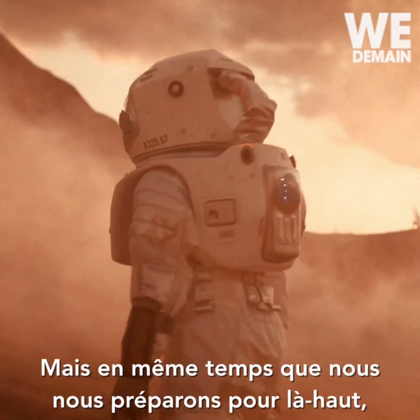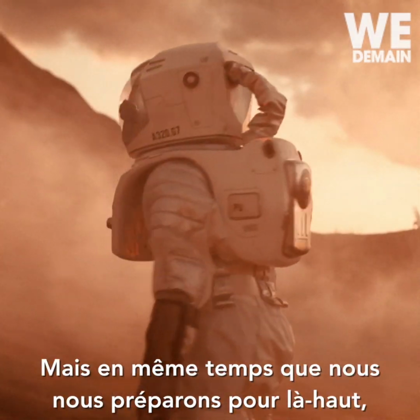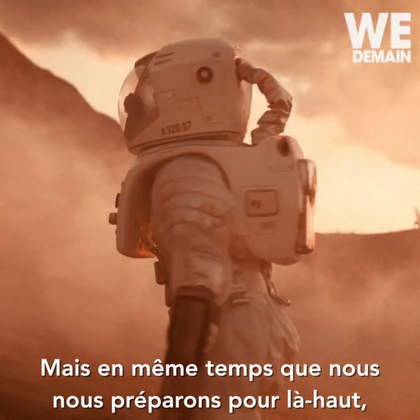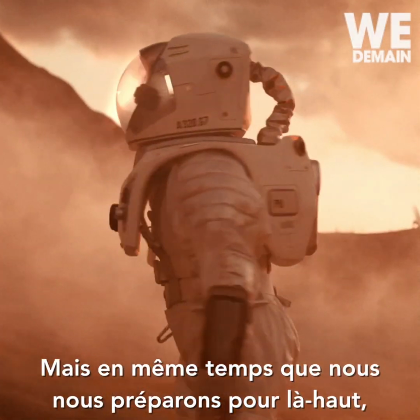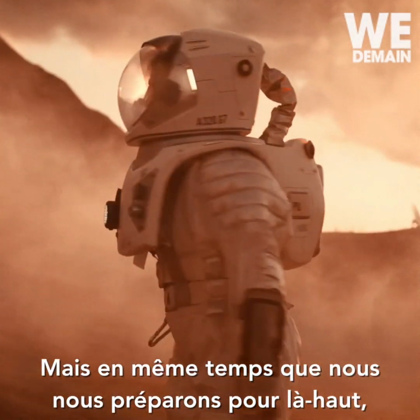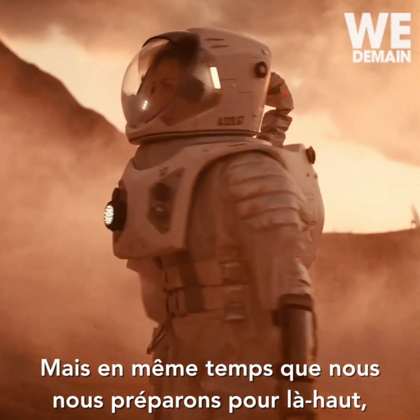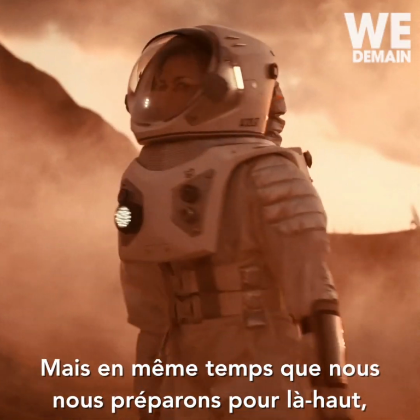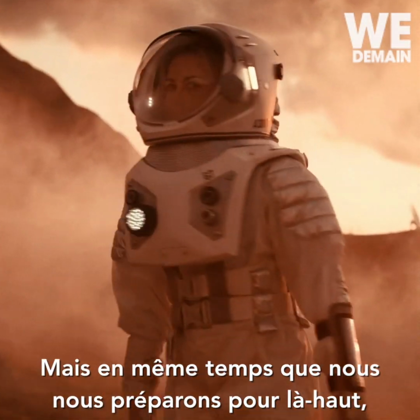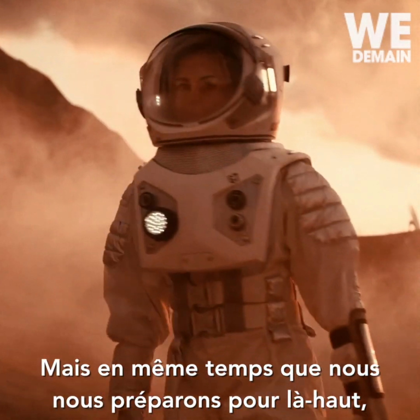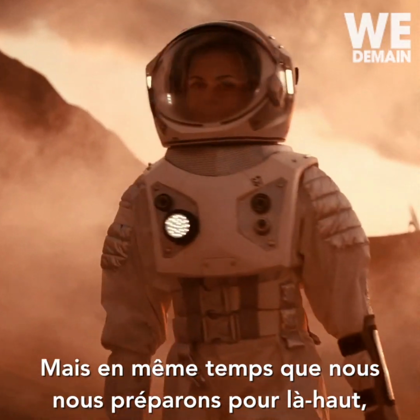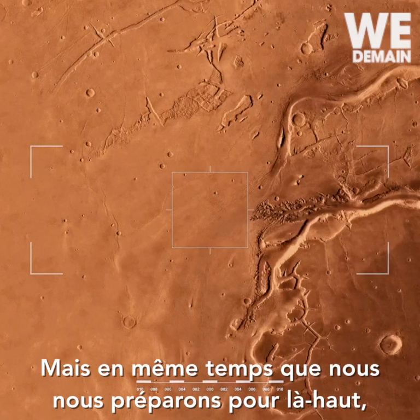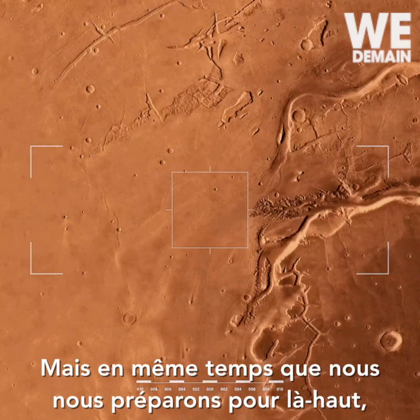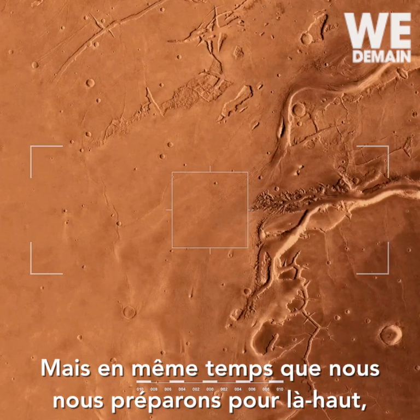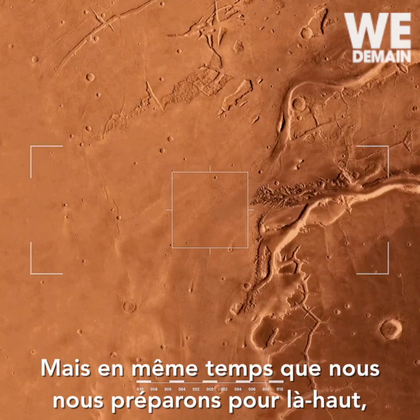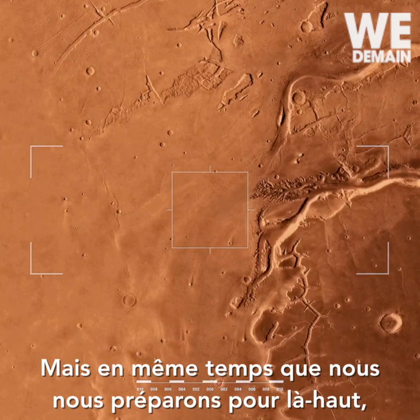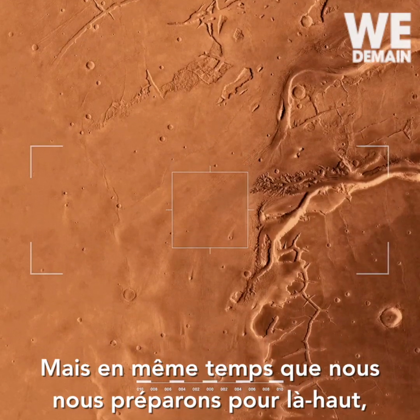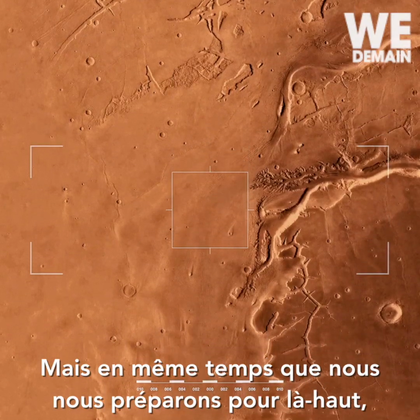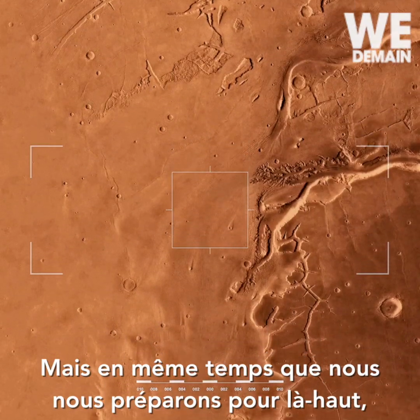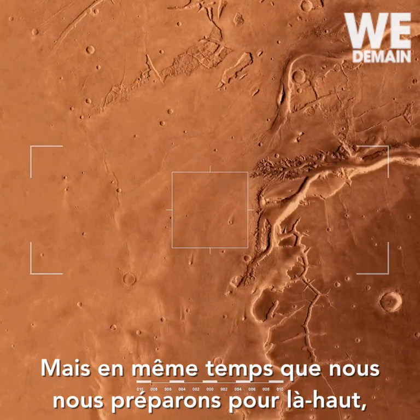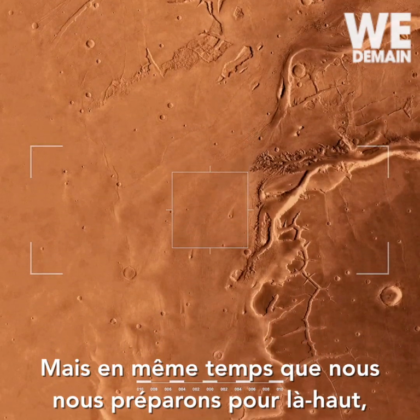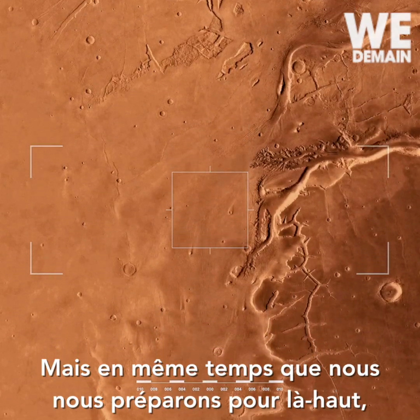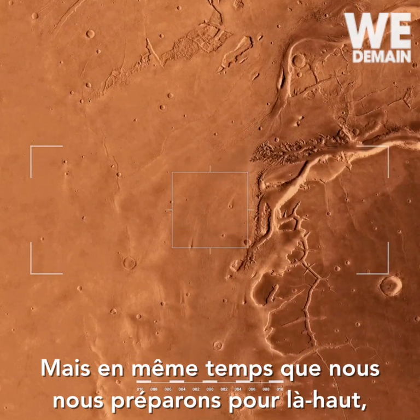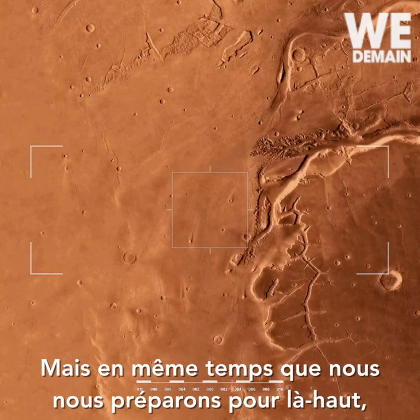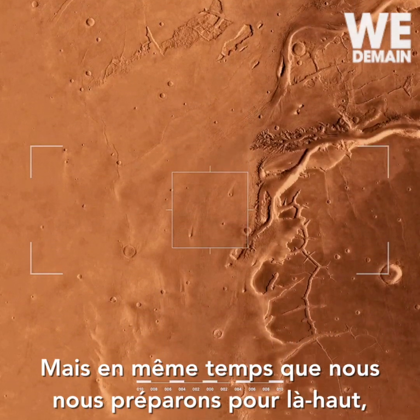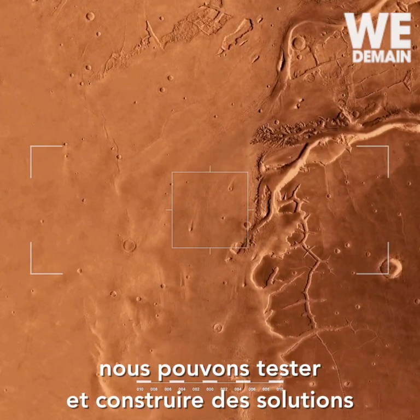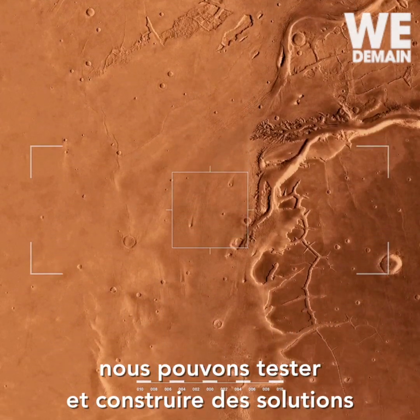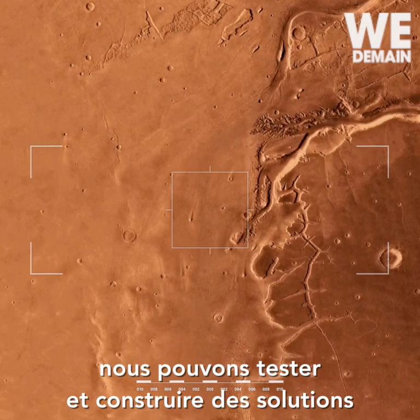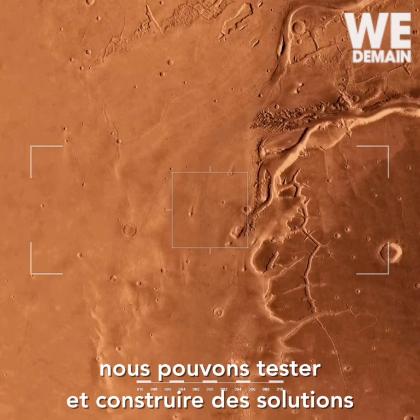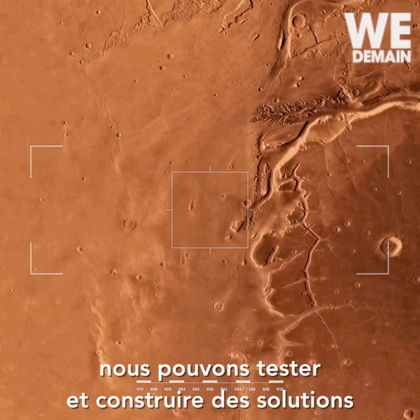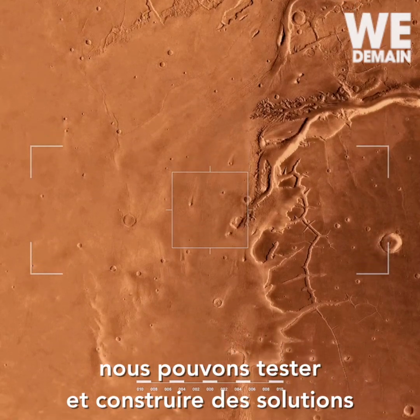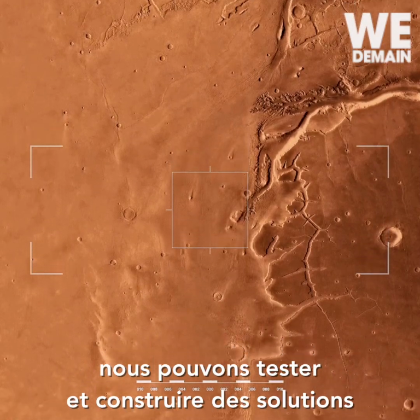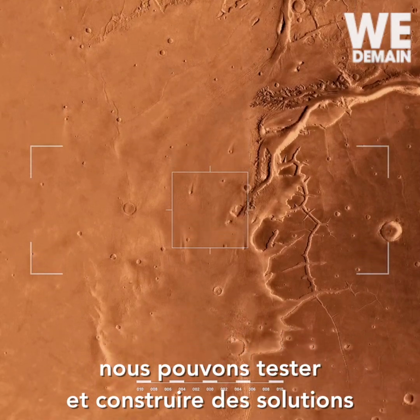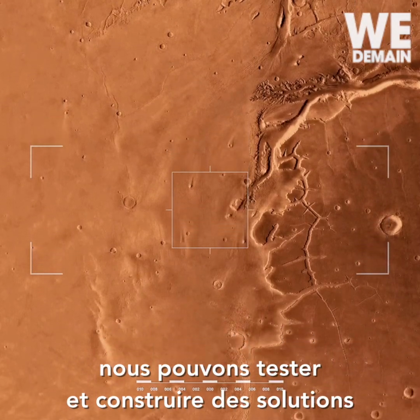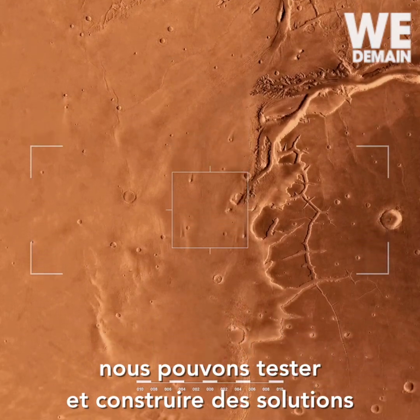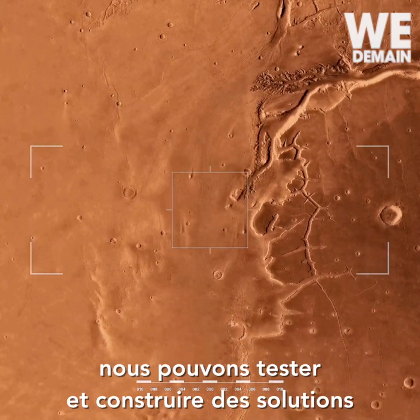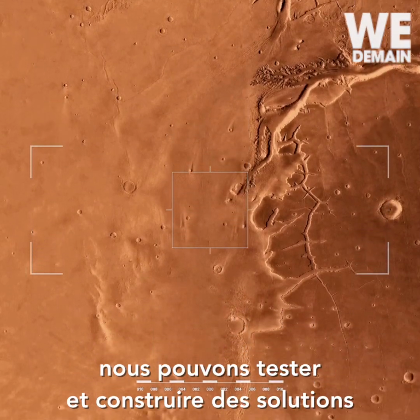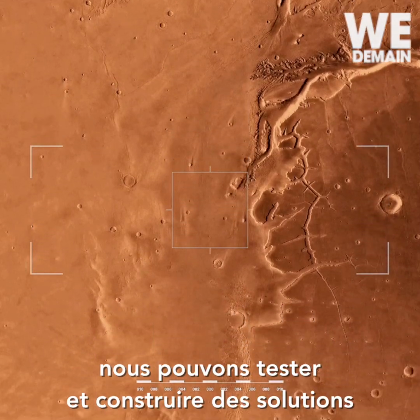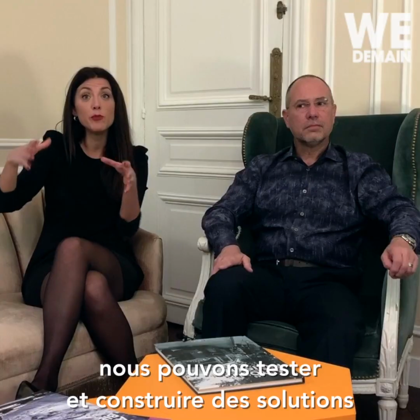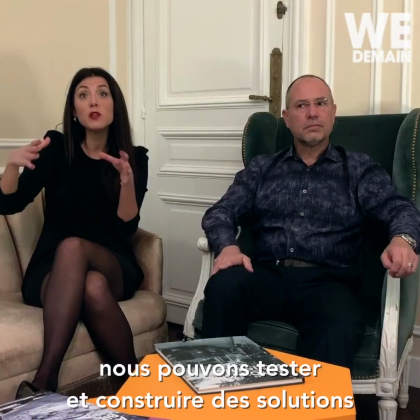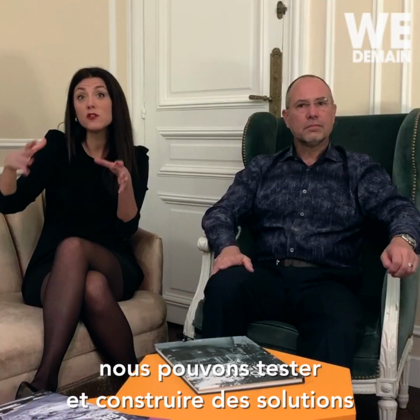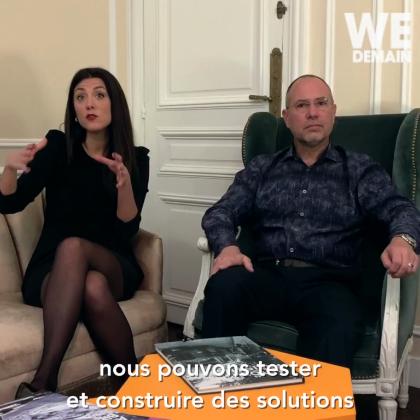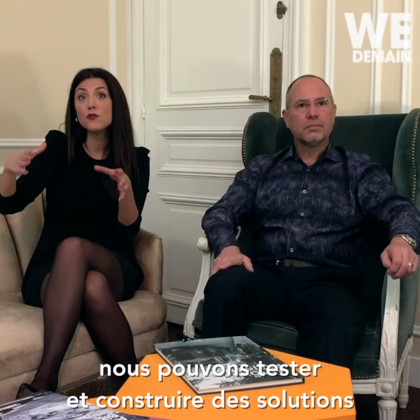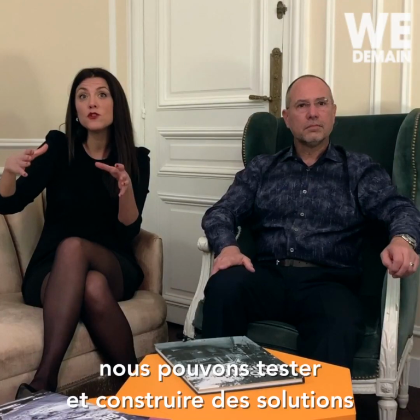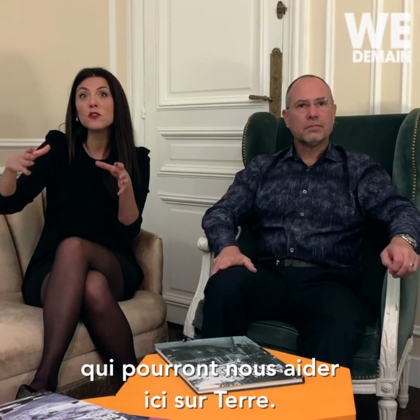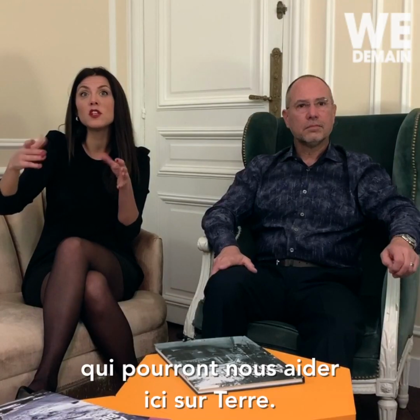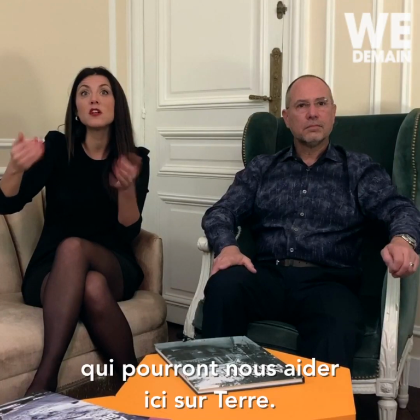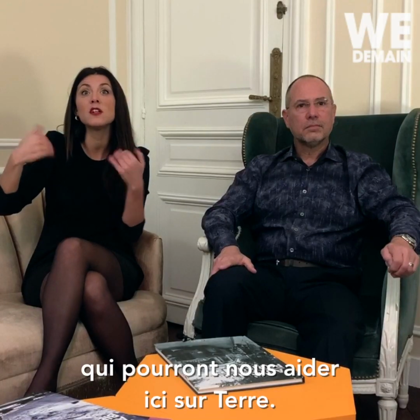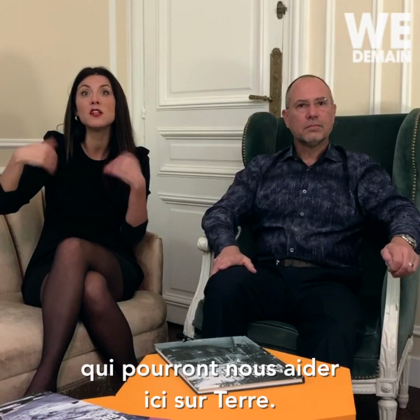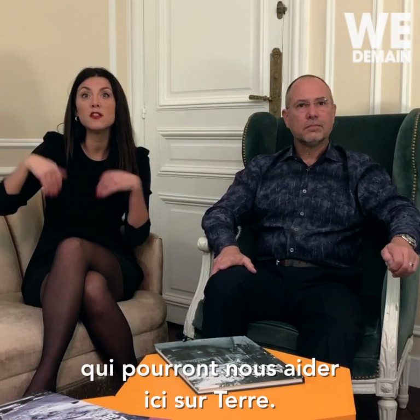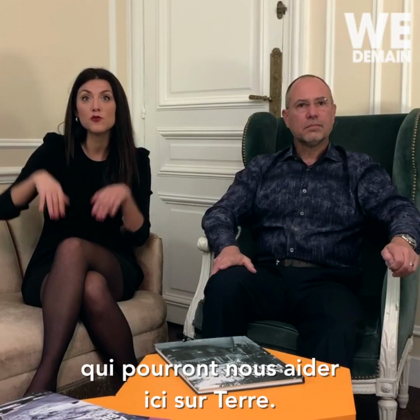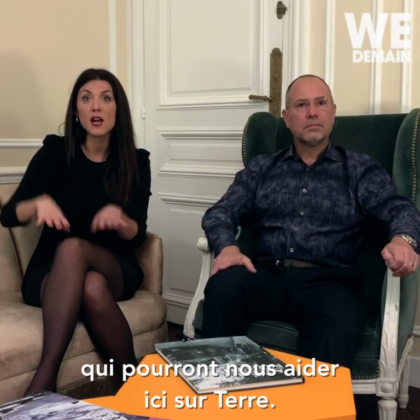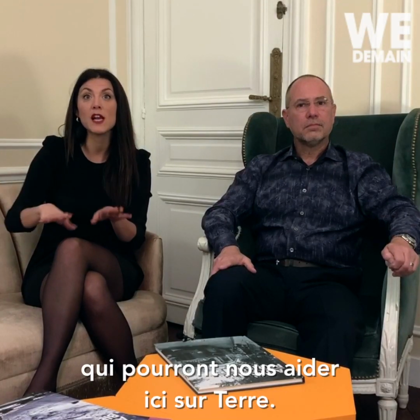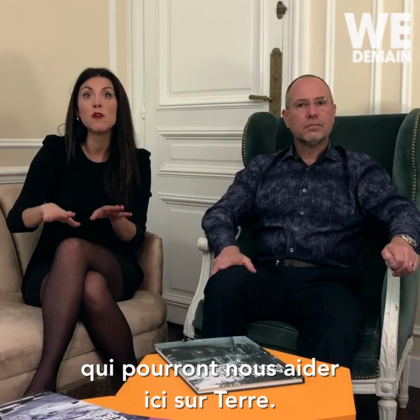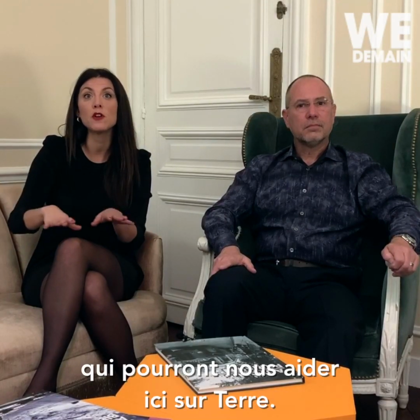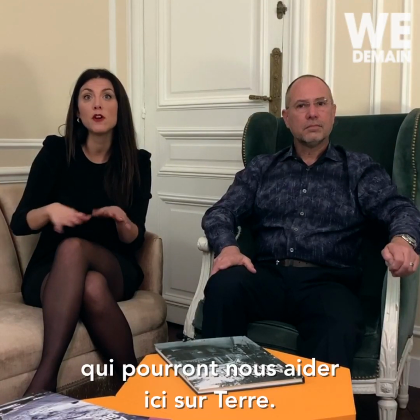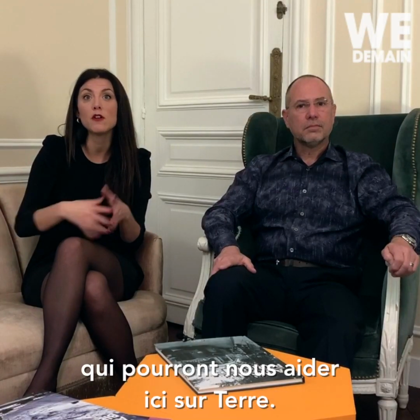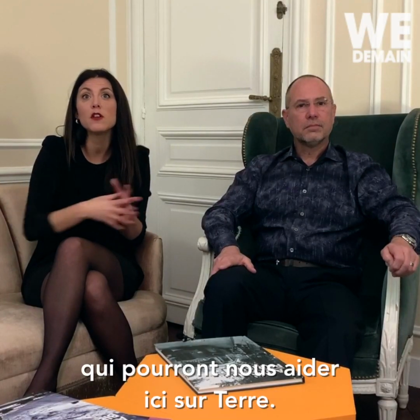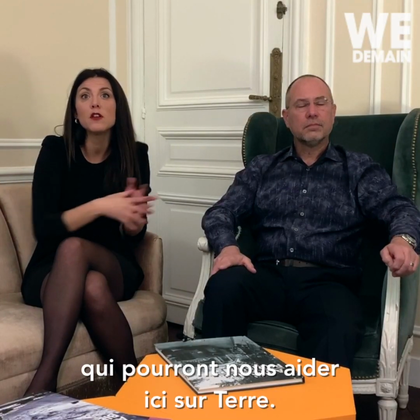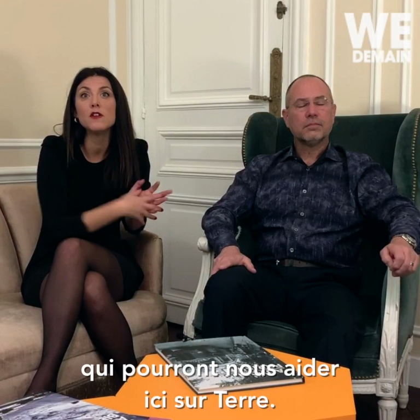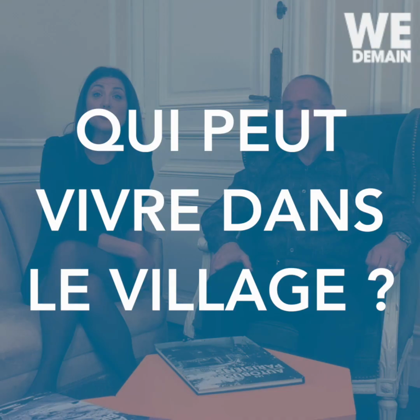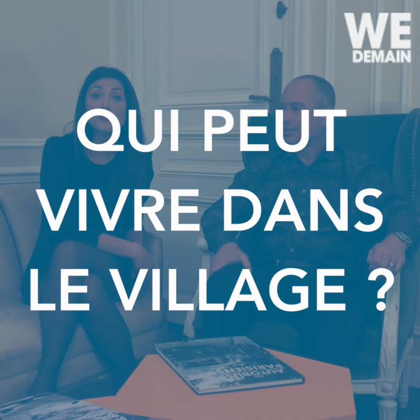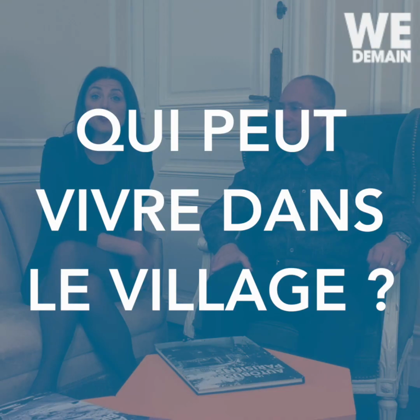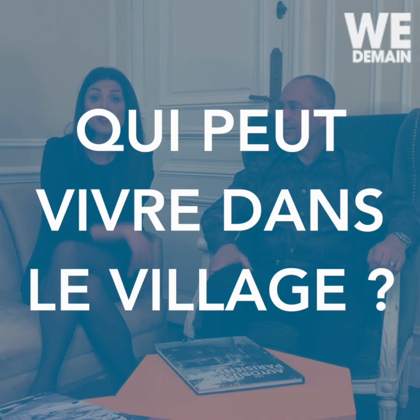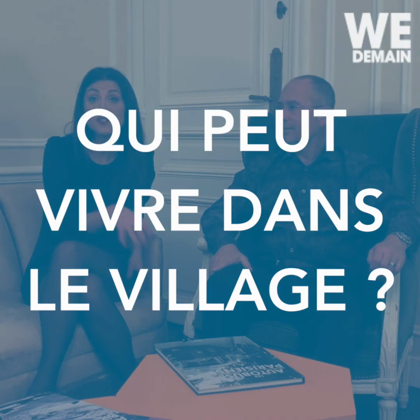But at the same time that we're preparing for over there, we can test things and we can build solutions that are needed right now on Earth.